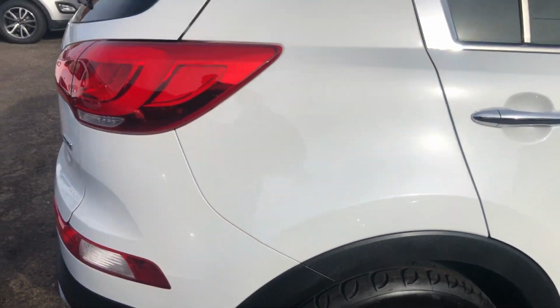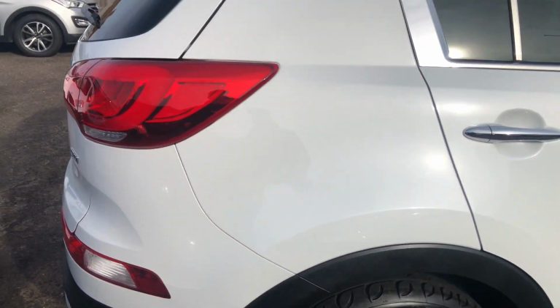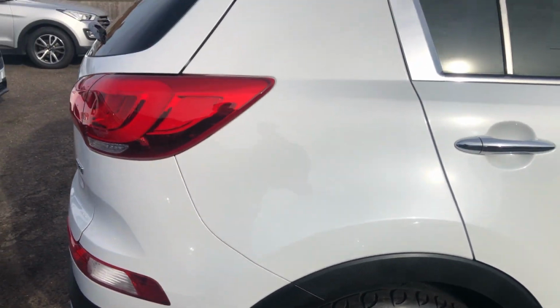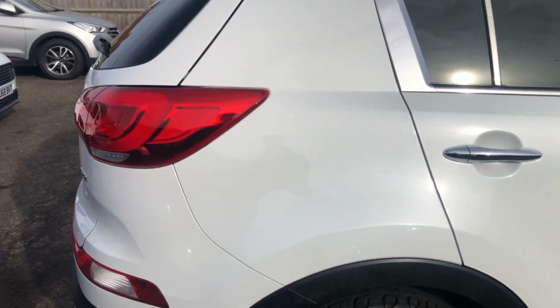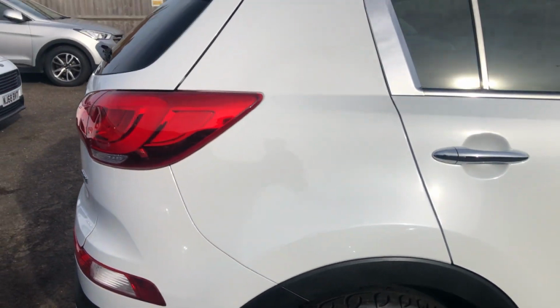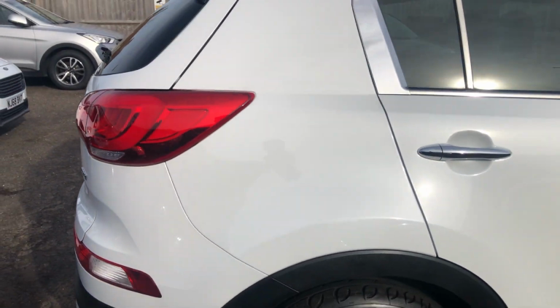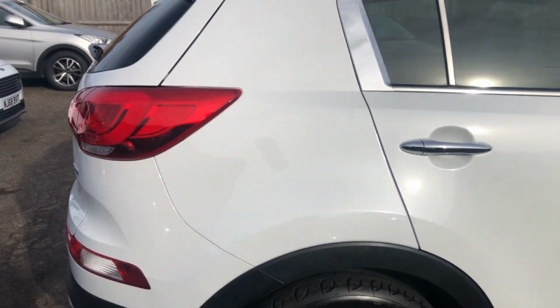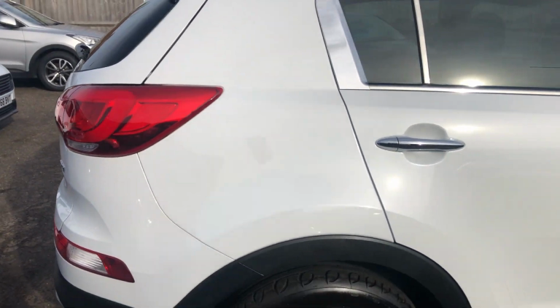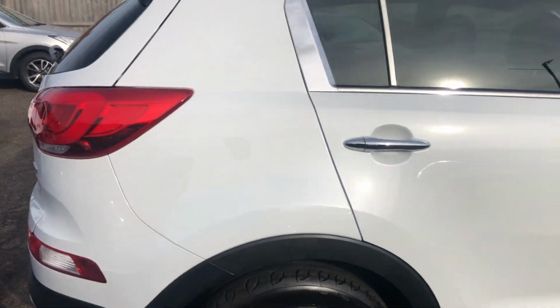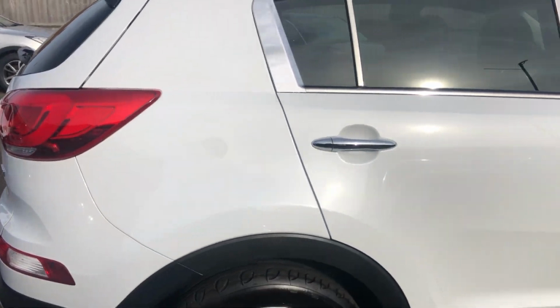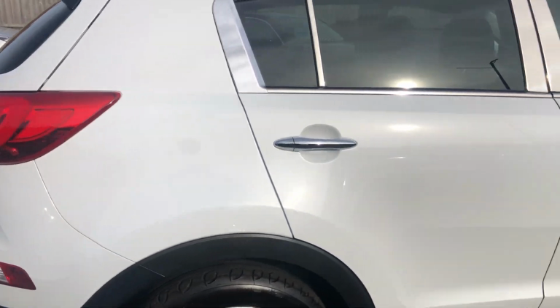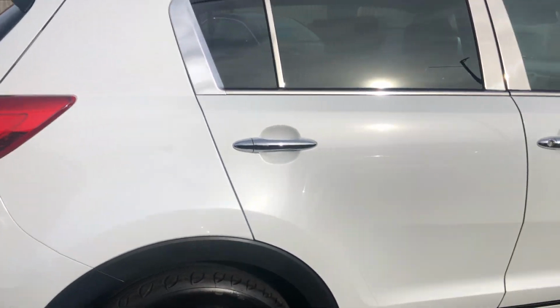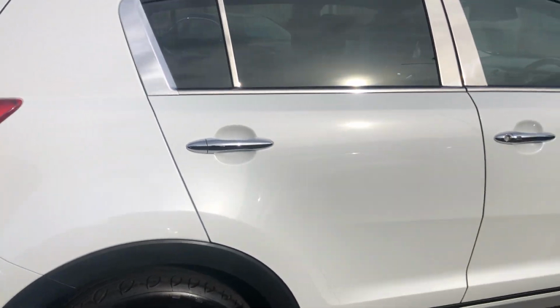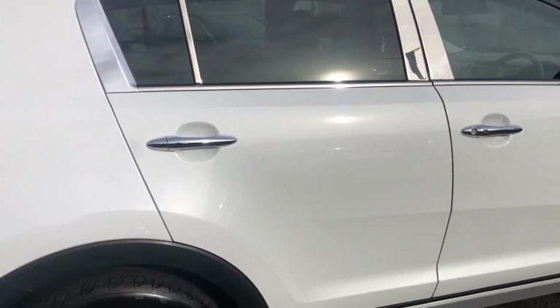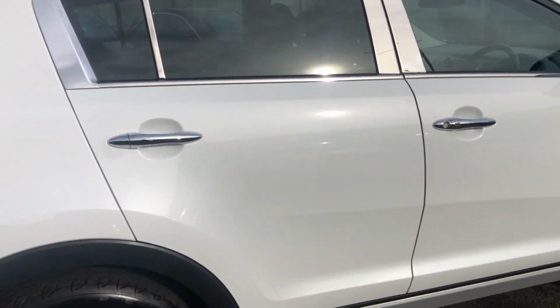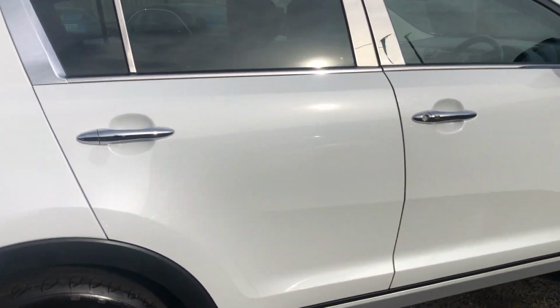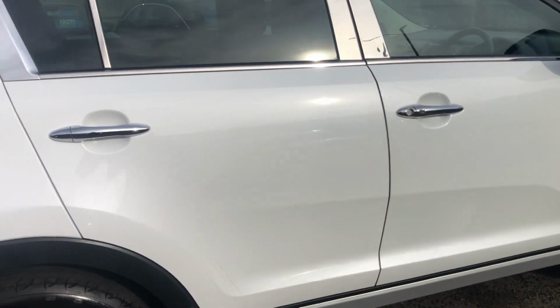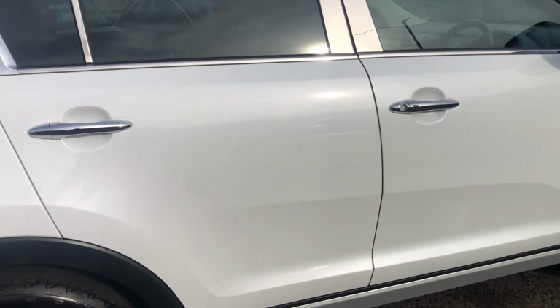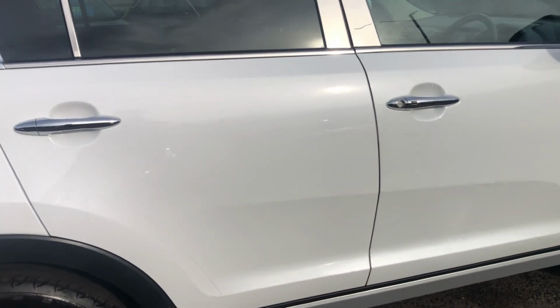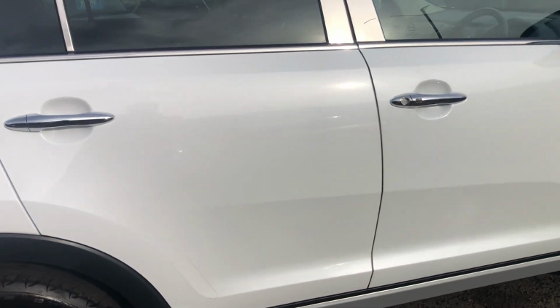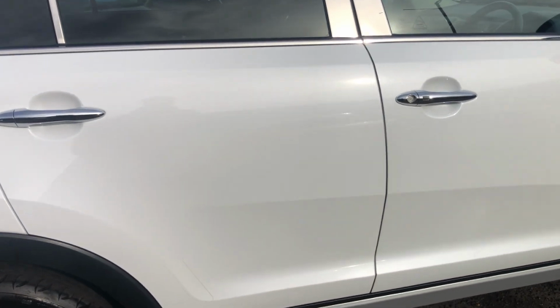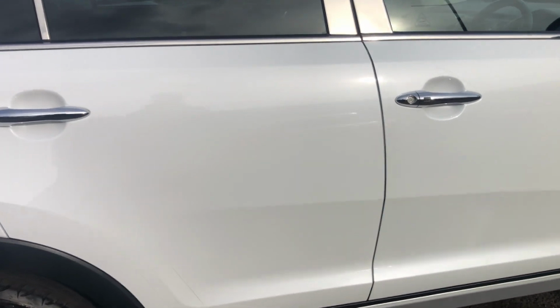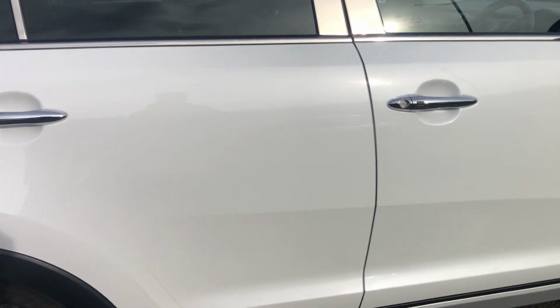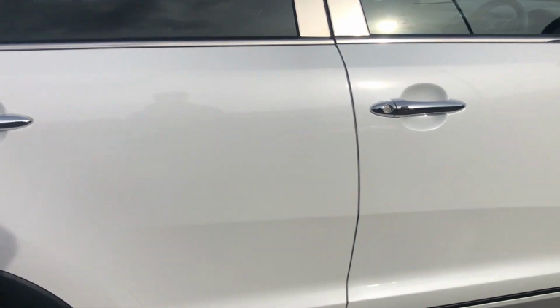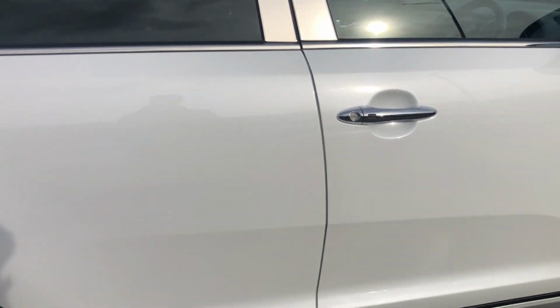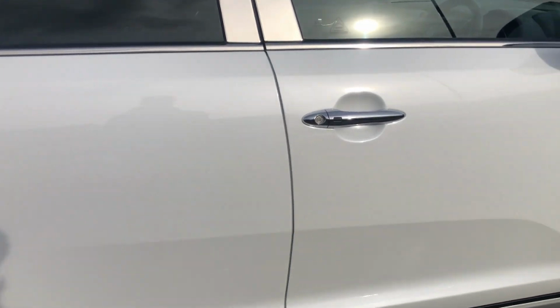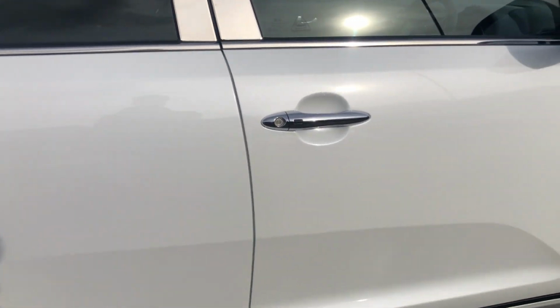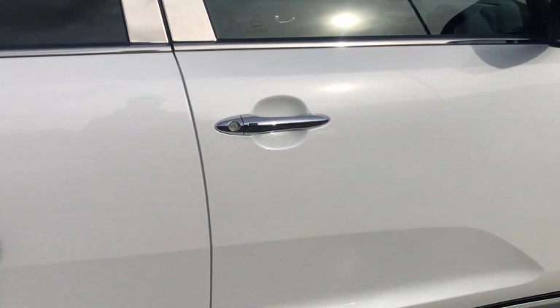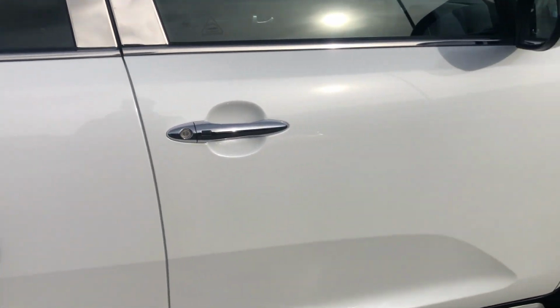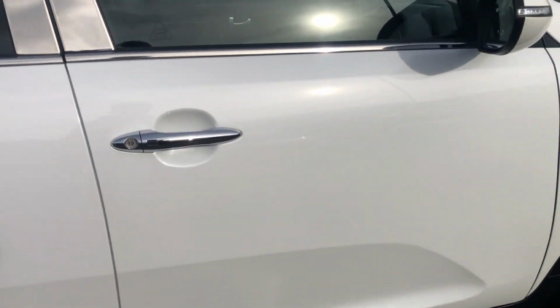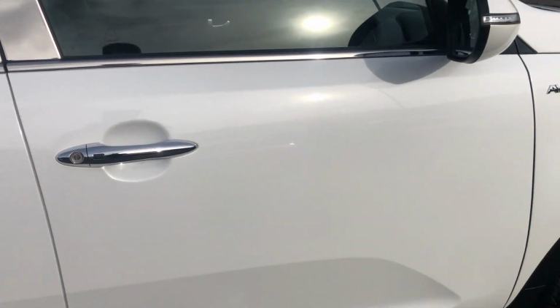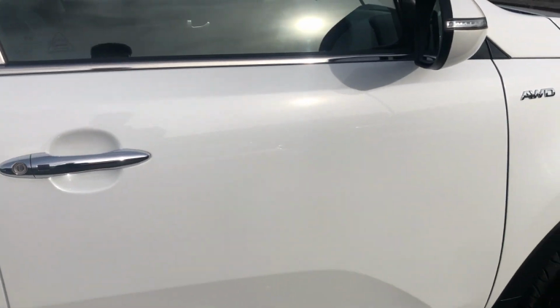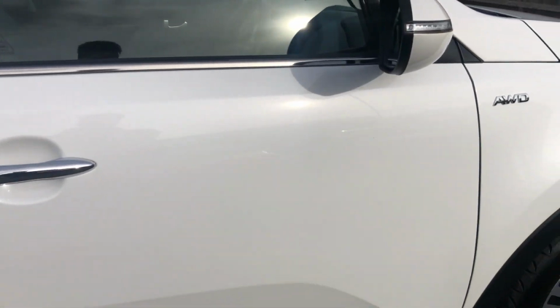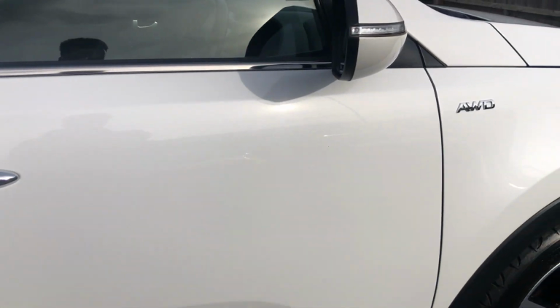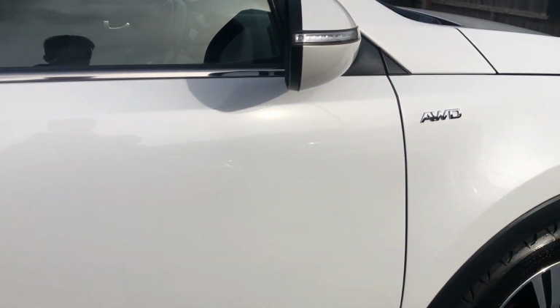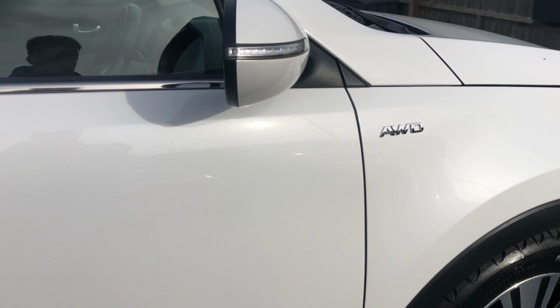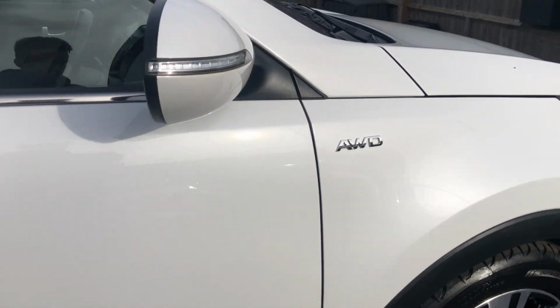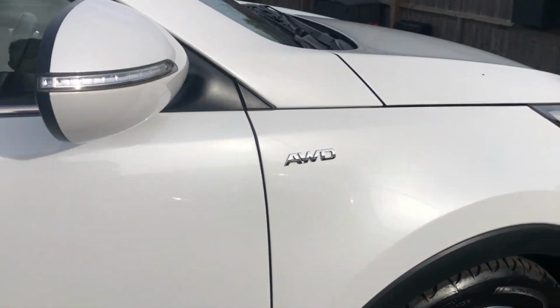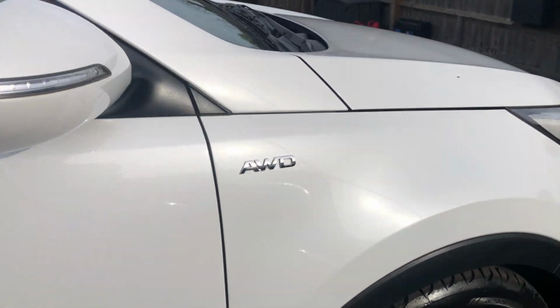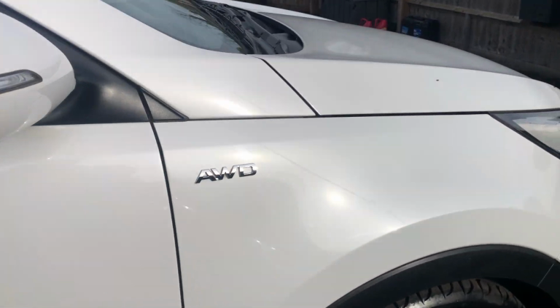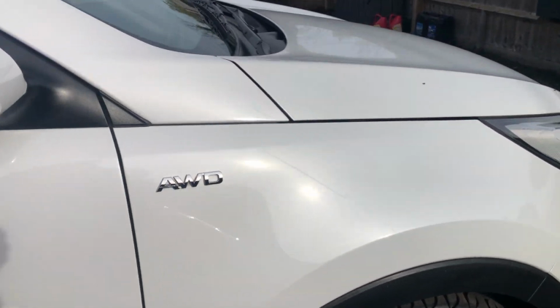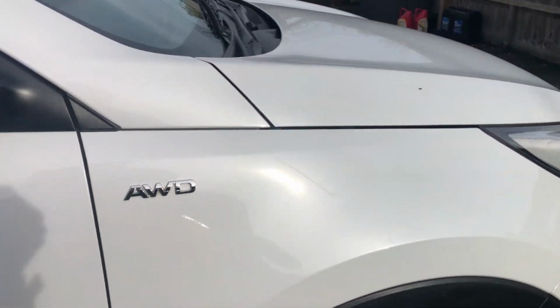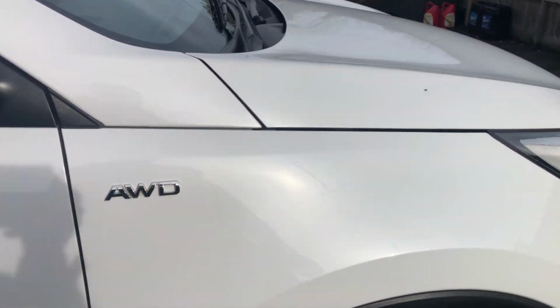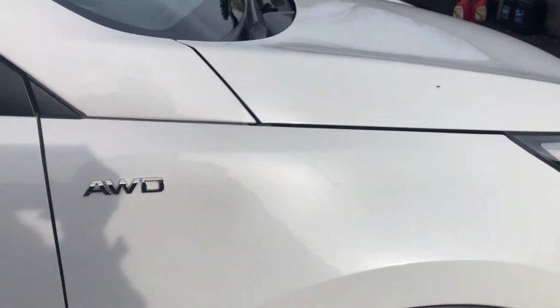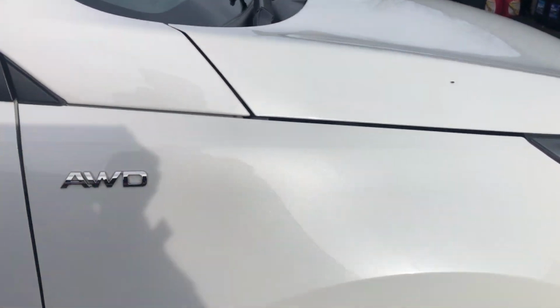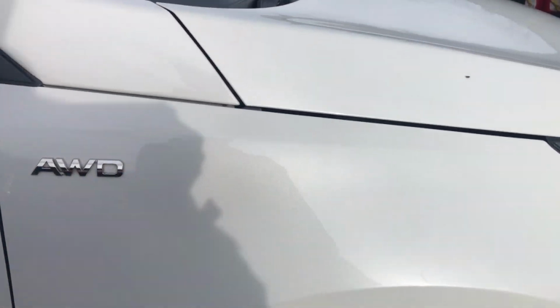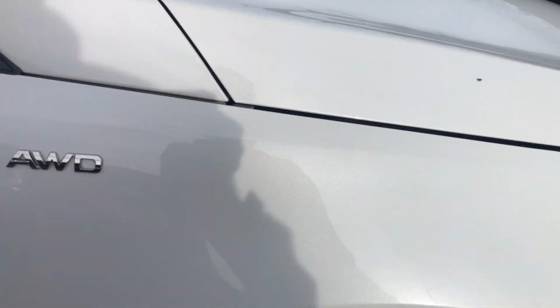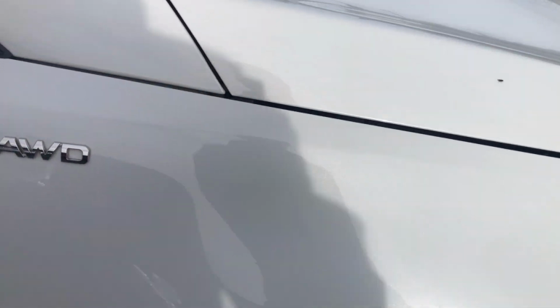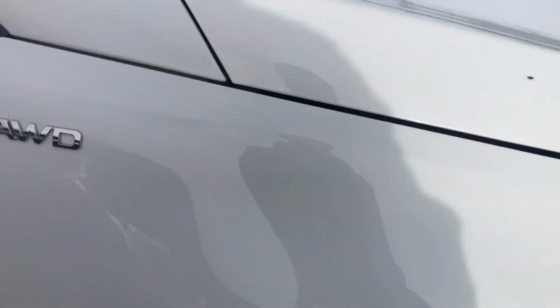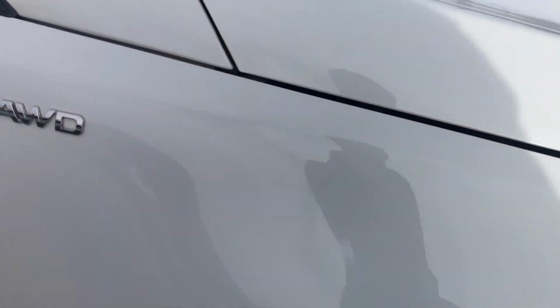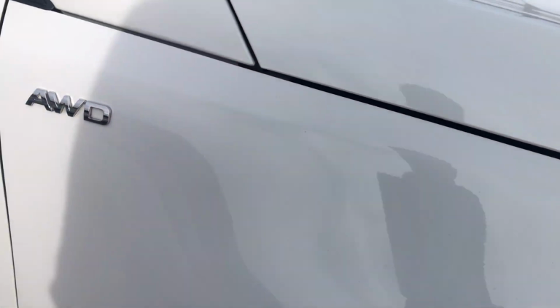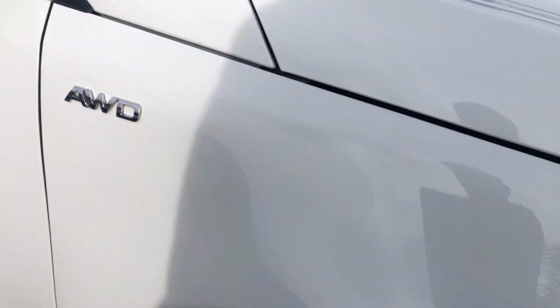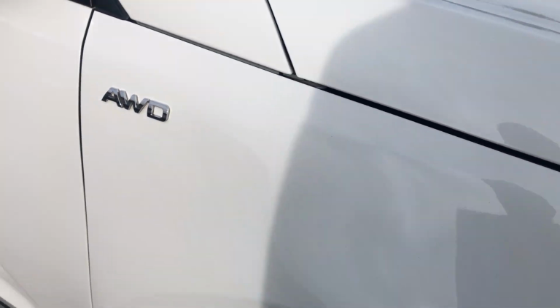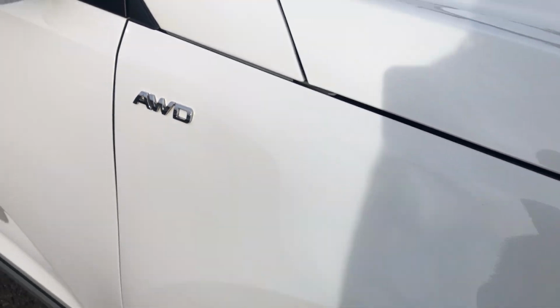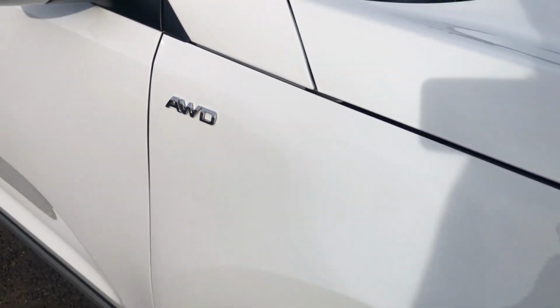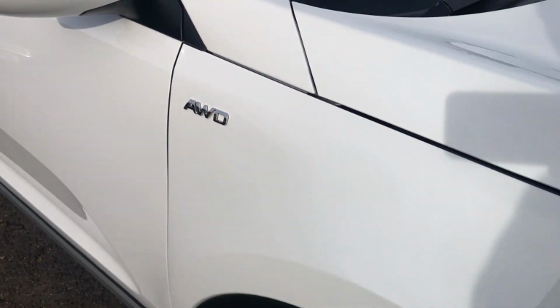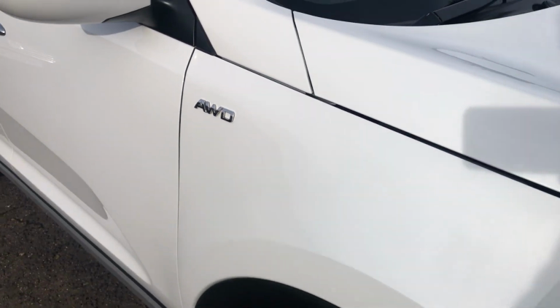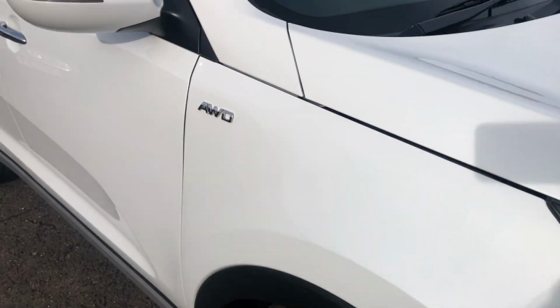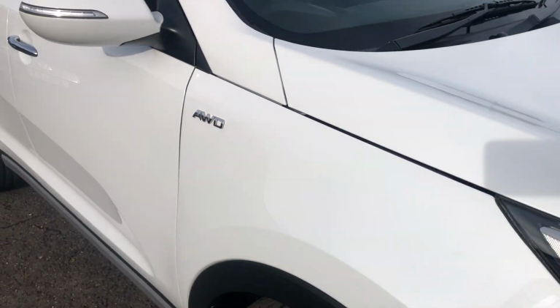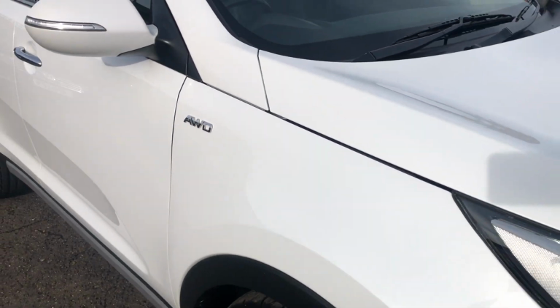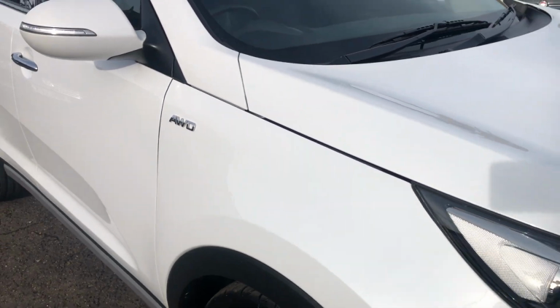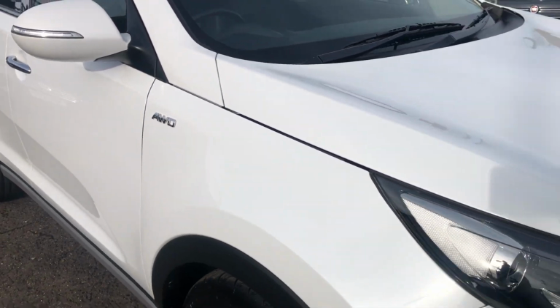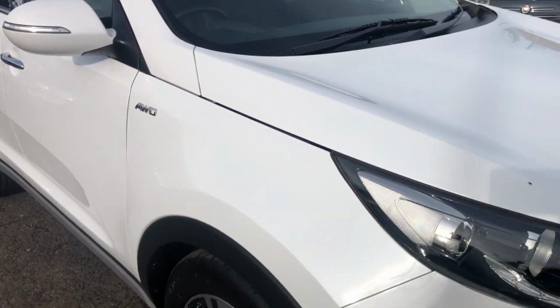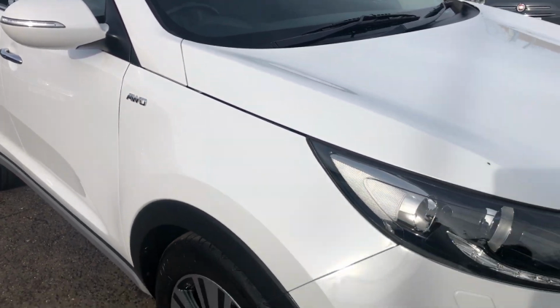Really nice pearlescent paintwork — it looks great in the sun with a nice metallic fleck.